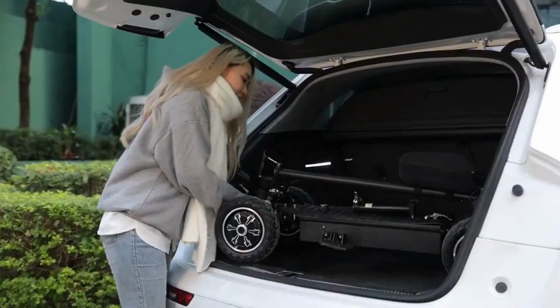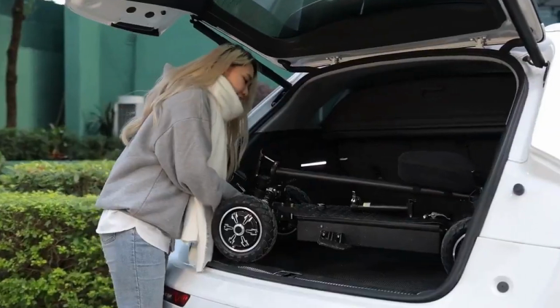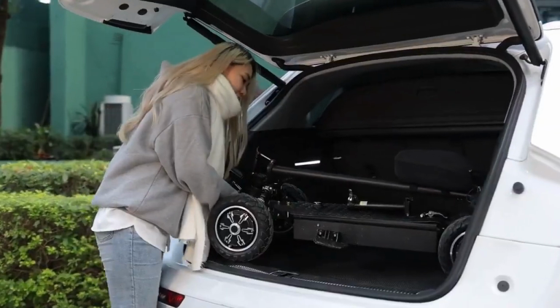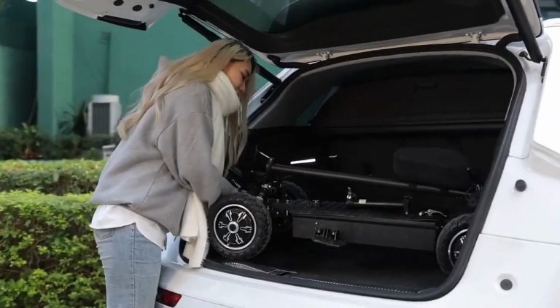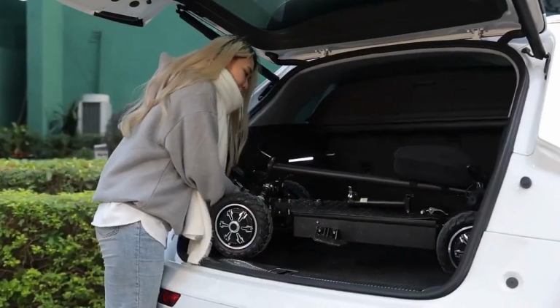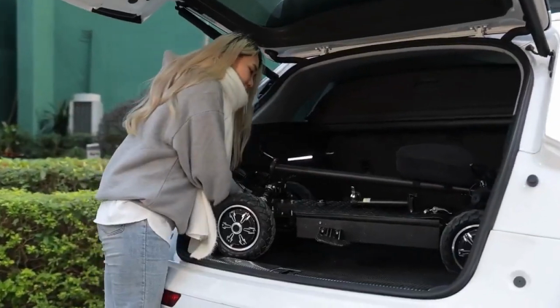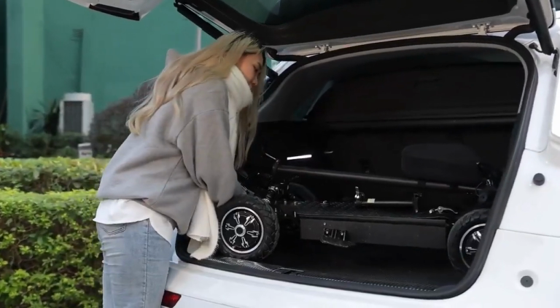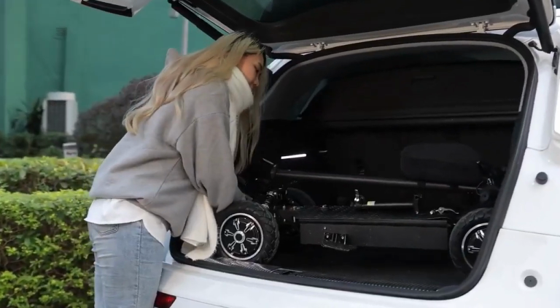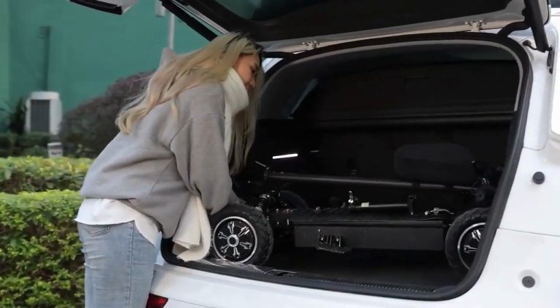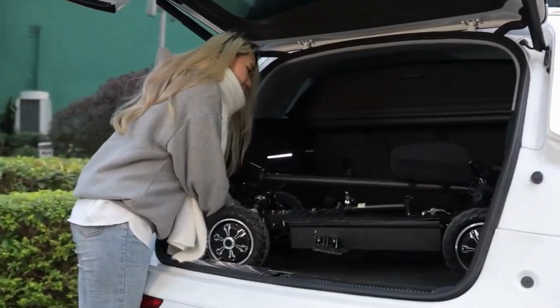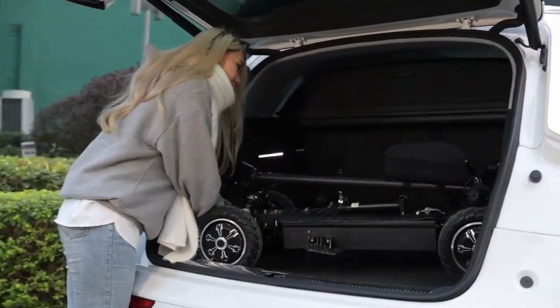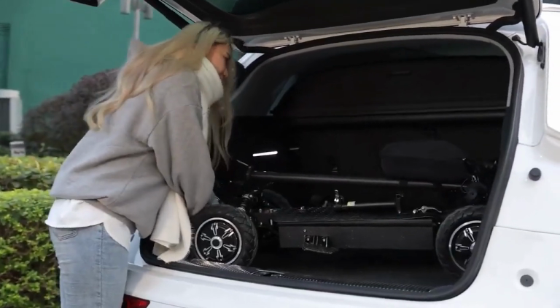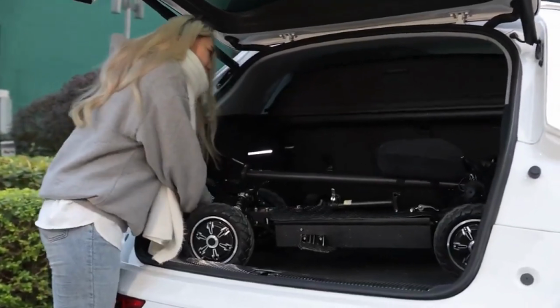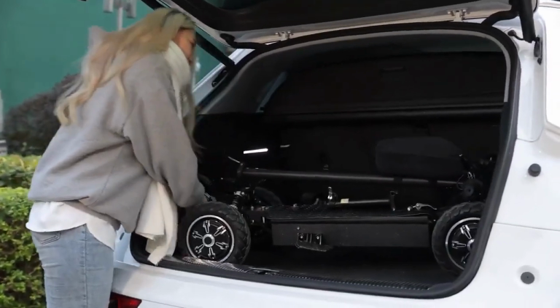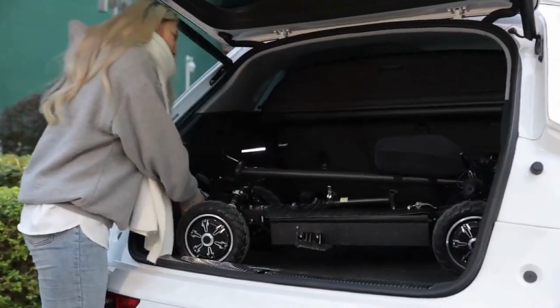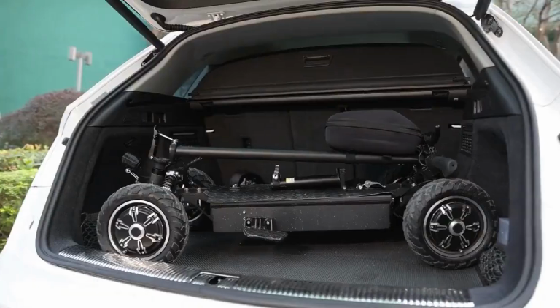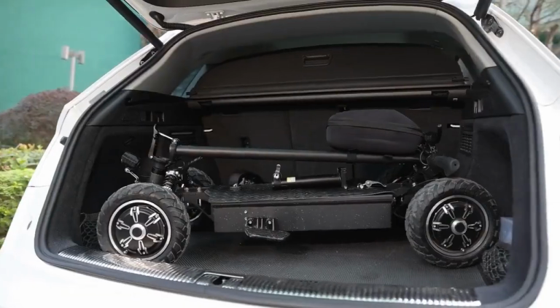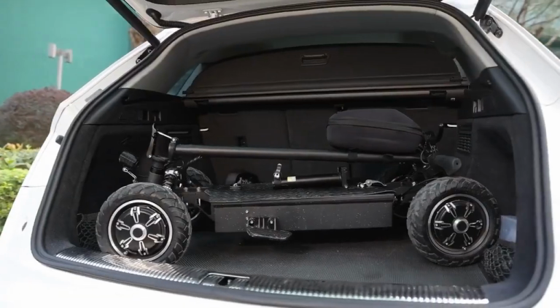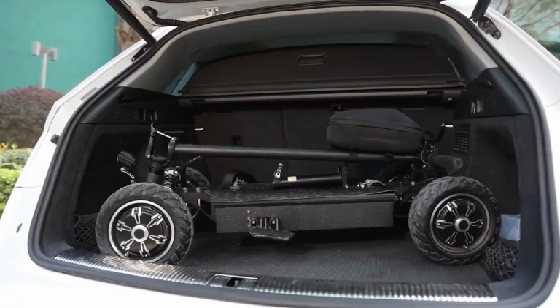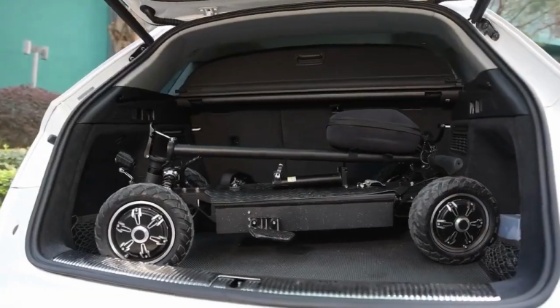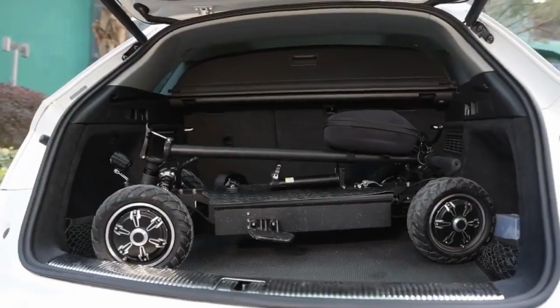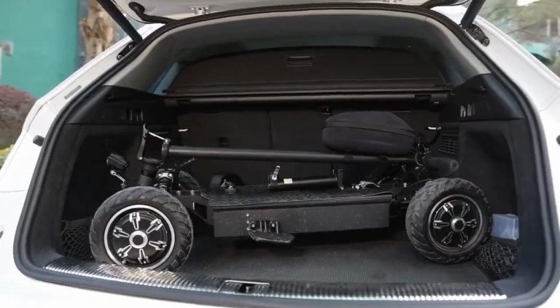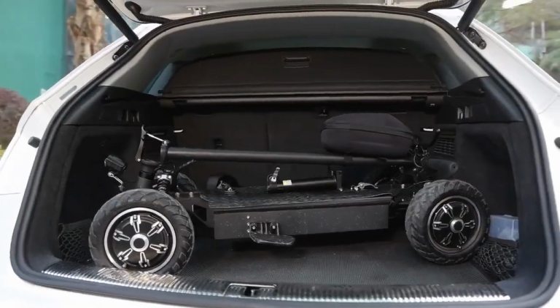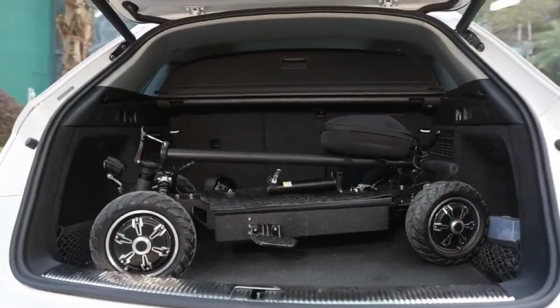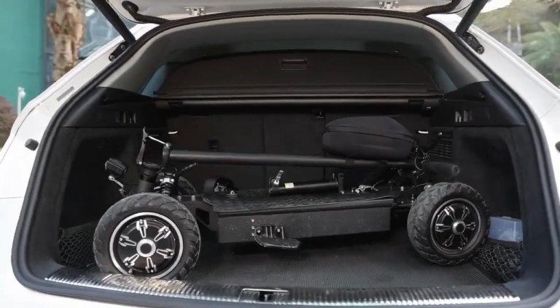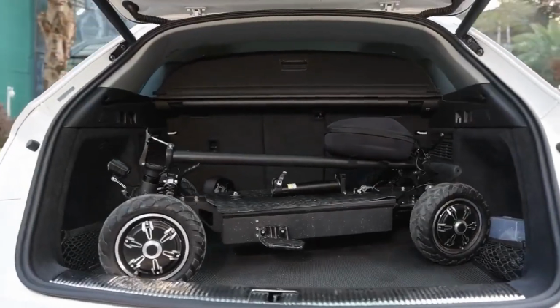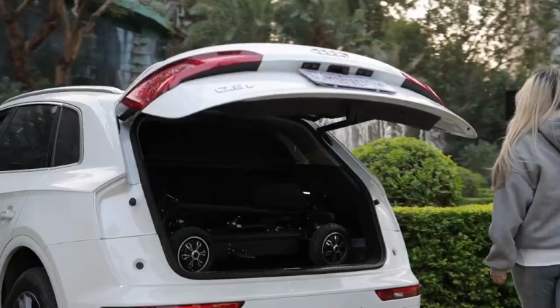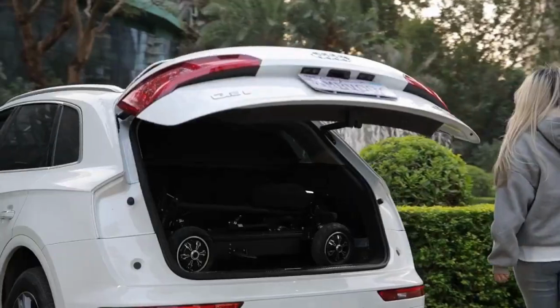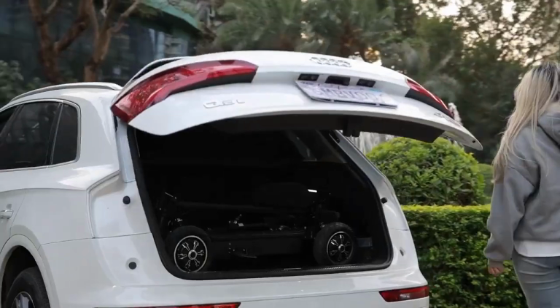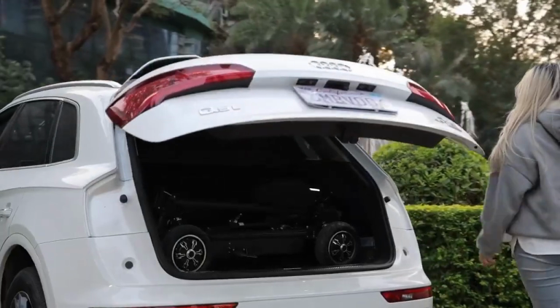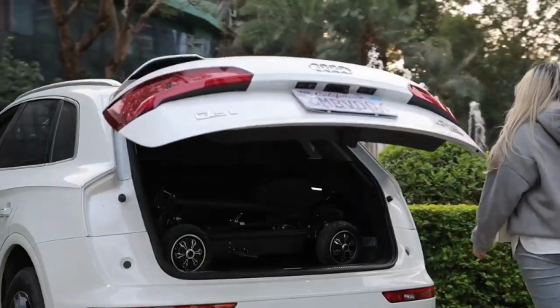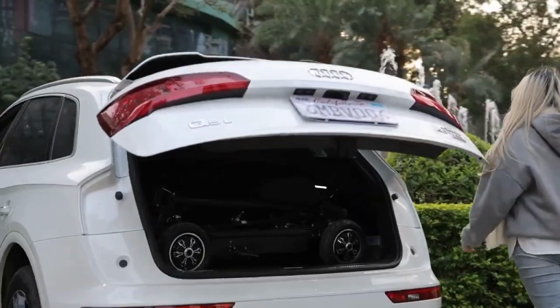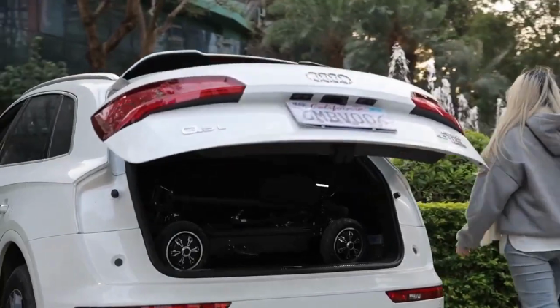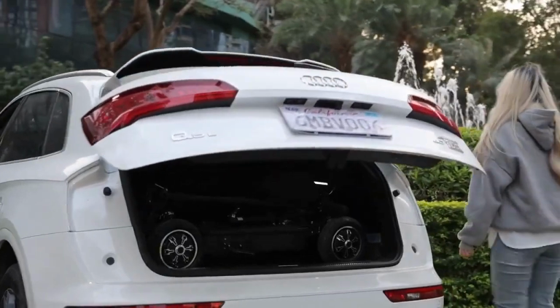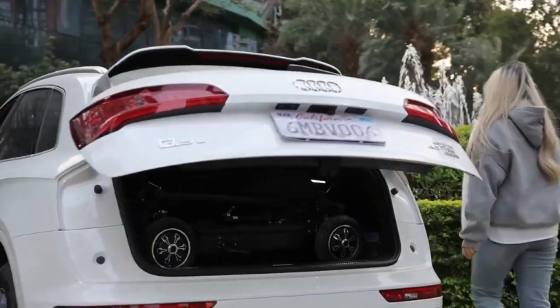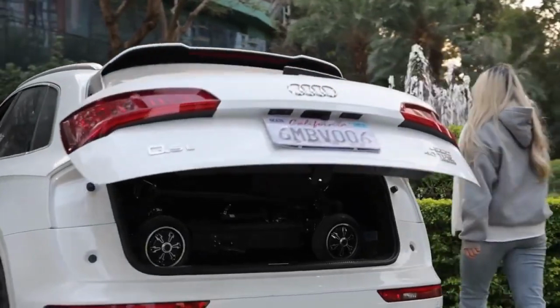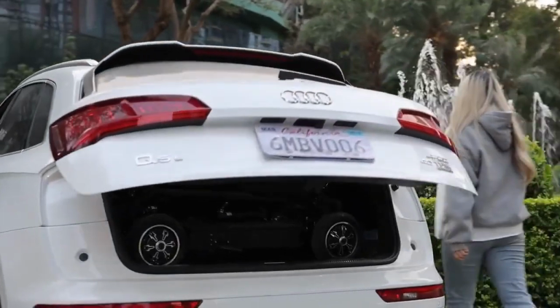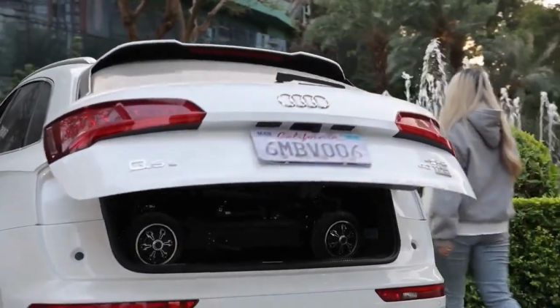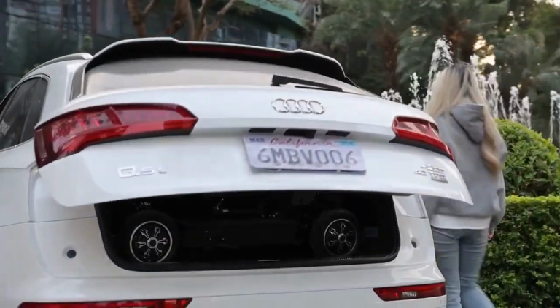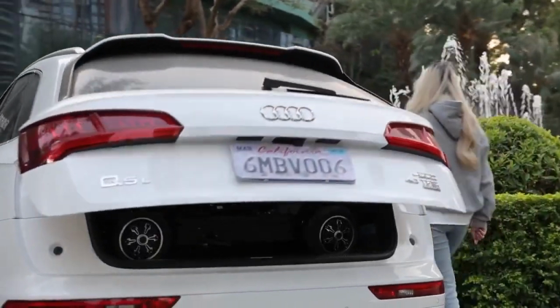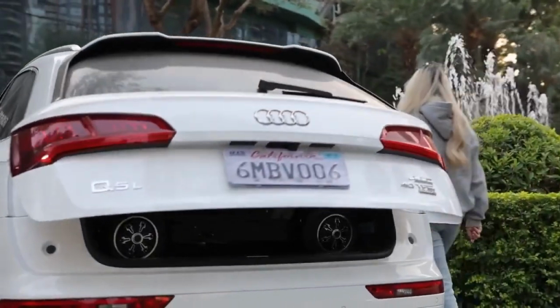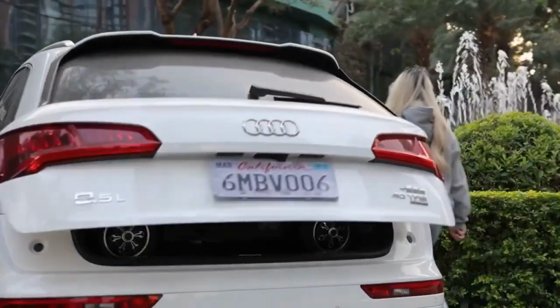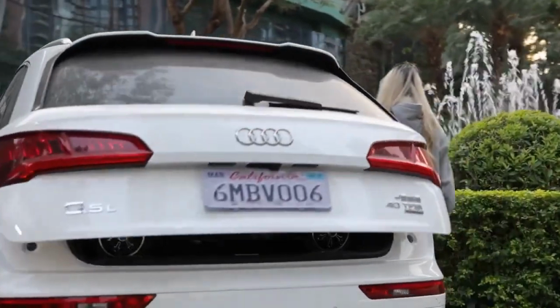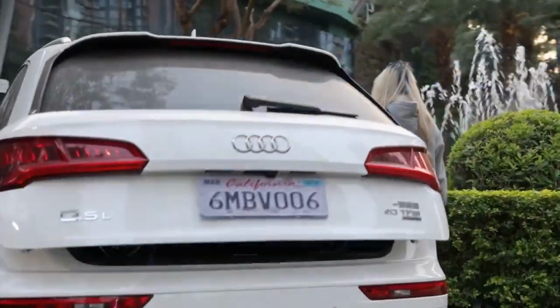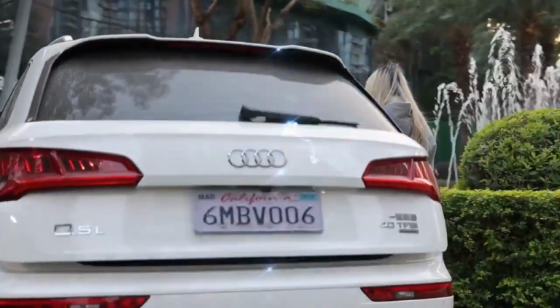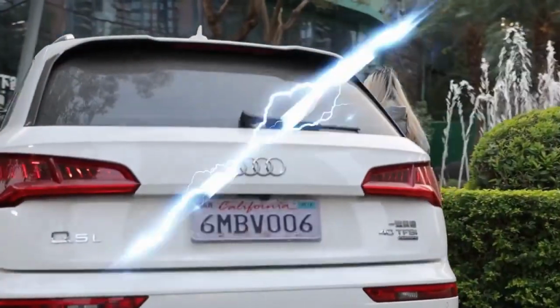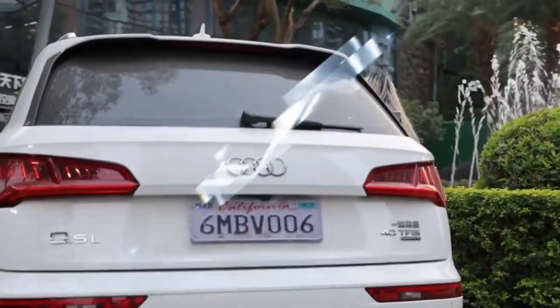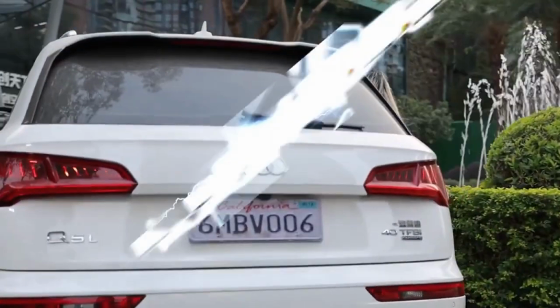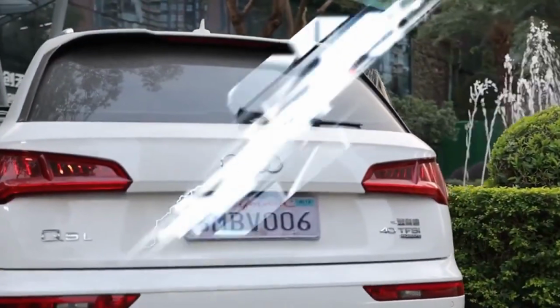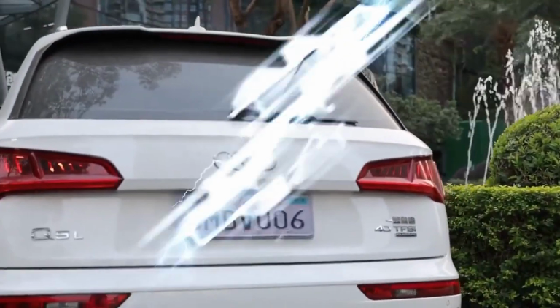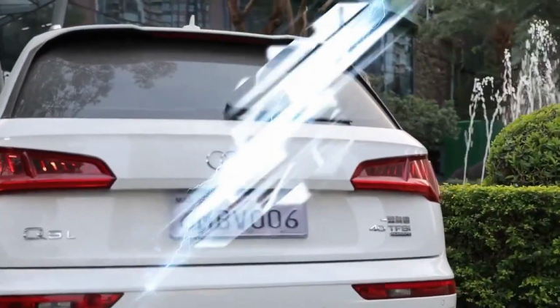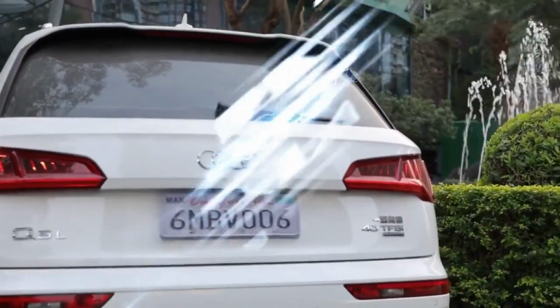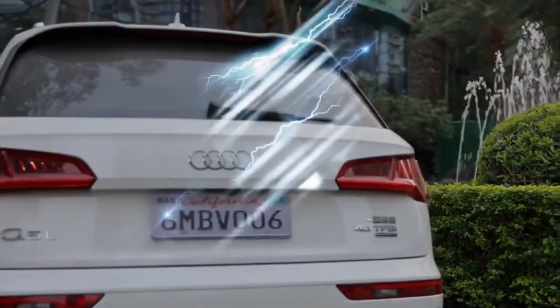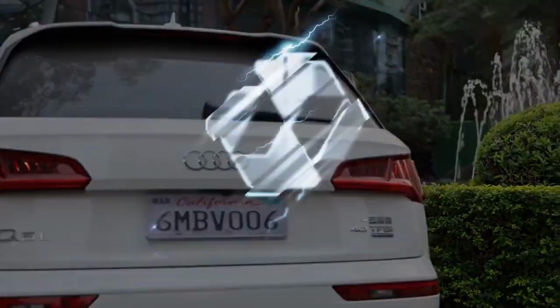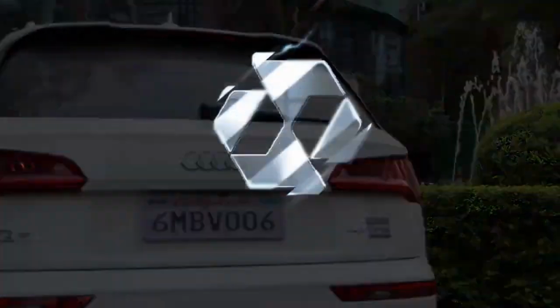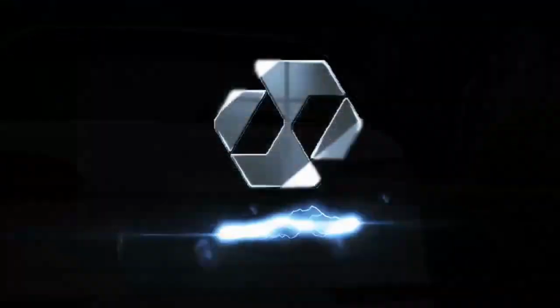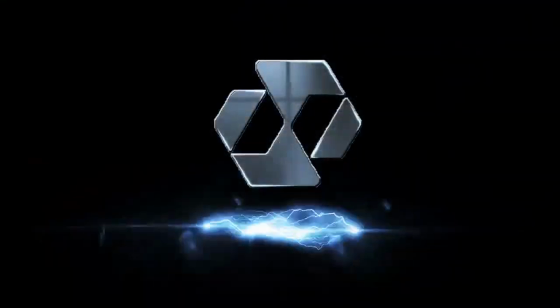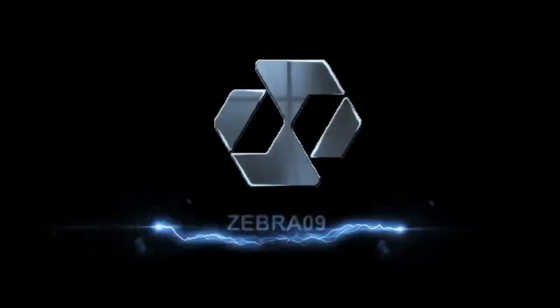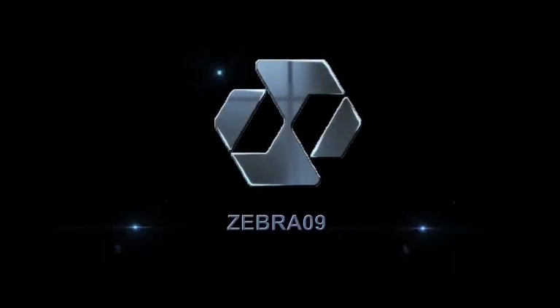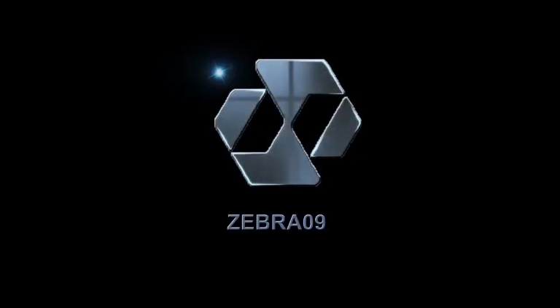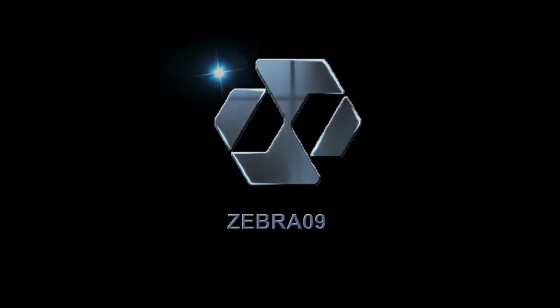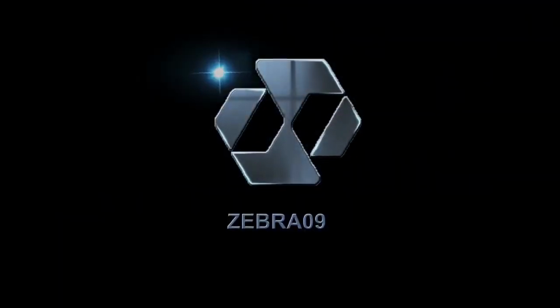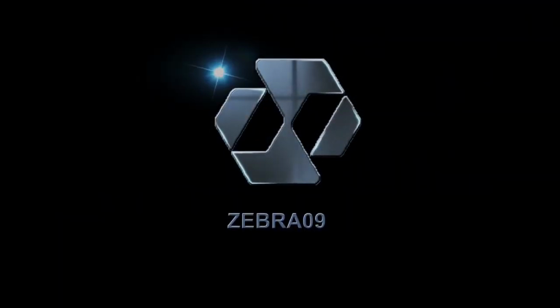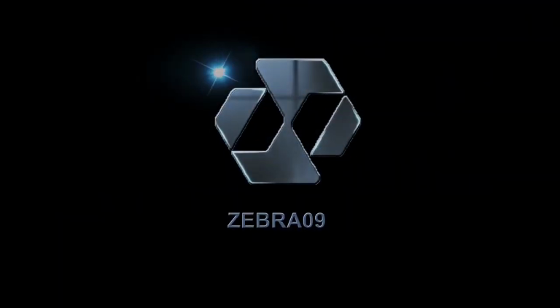Zebra 09 is not just an e-scooter — it's your ideal companion for urban commuting. Let's redefine it together; it's the necessary direction.